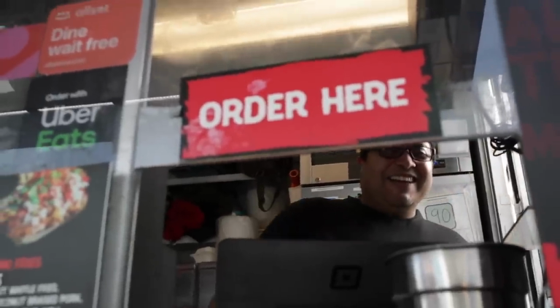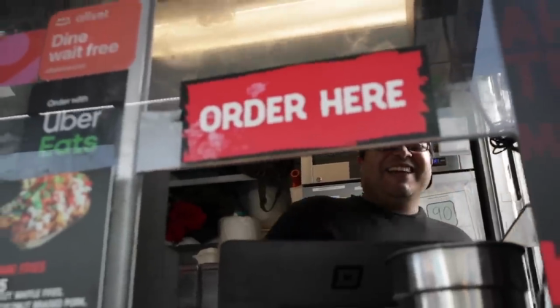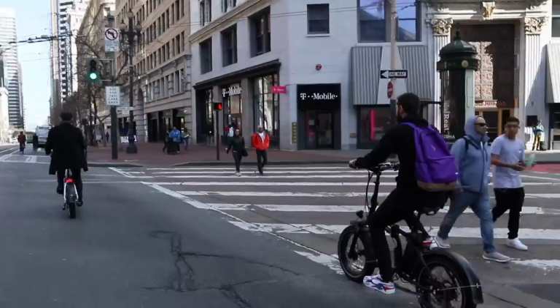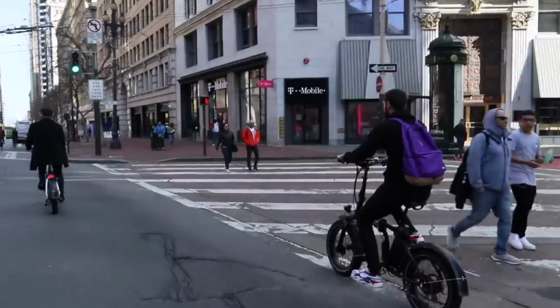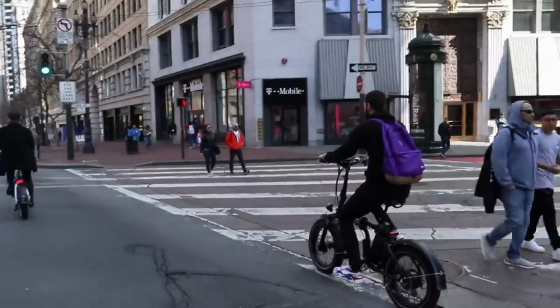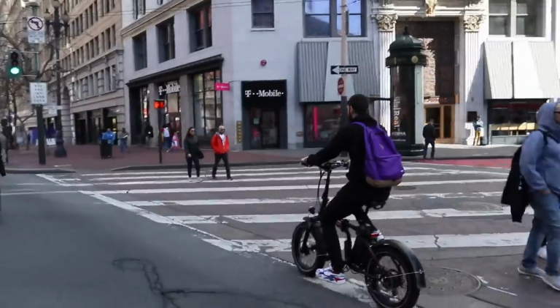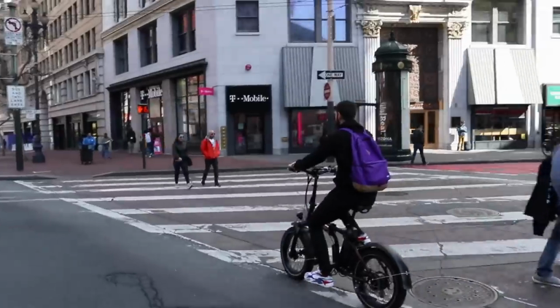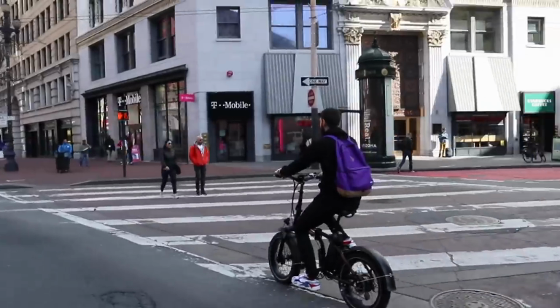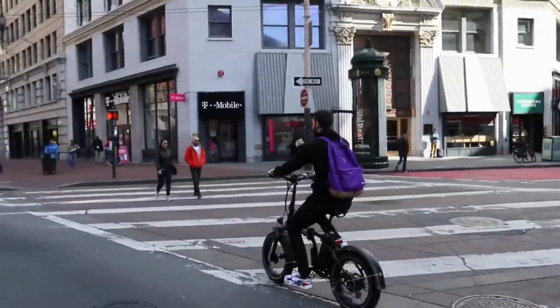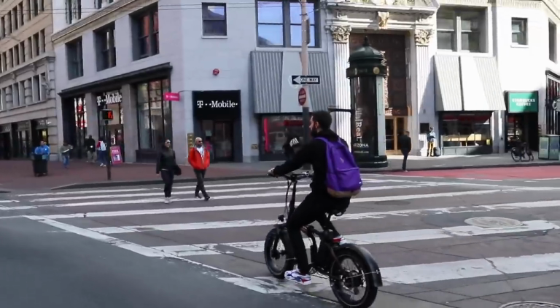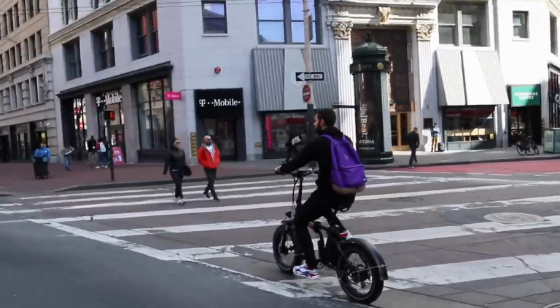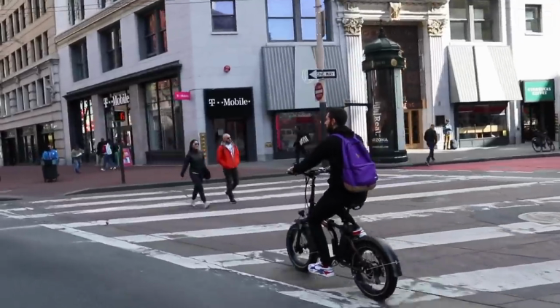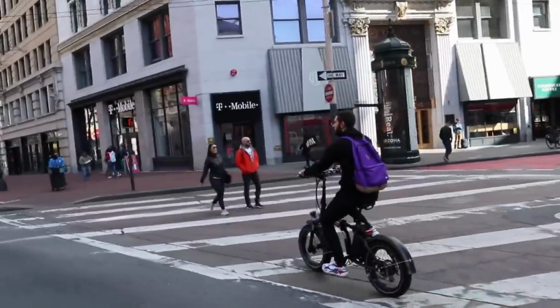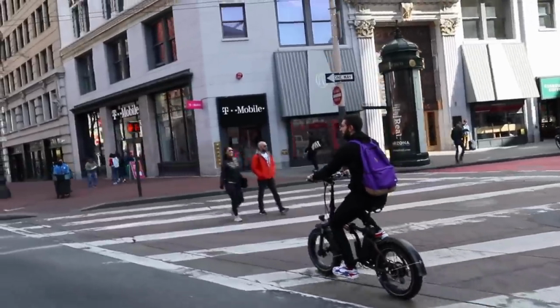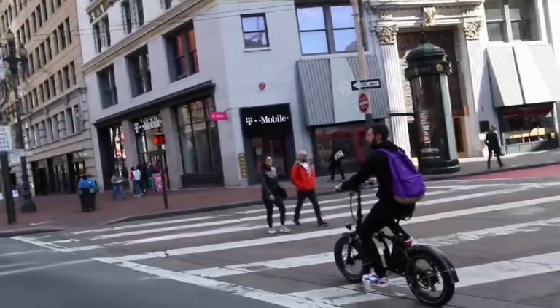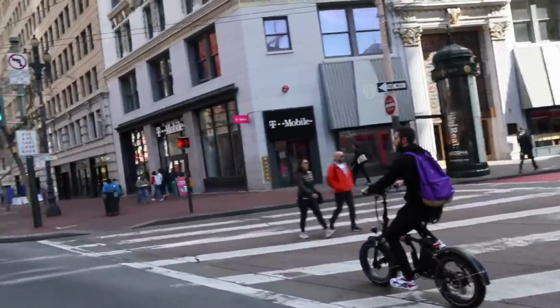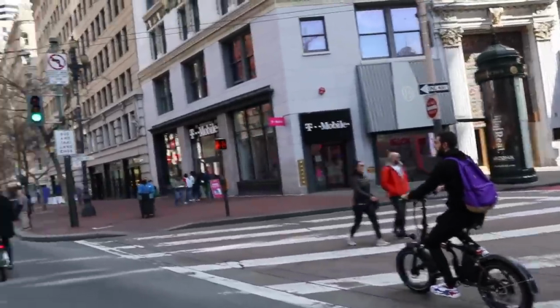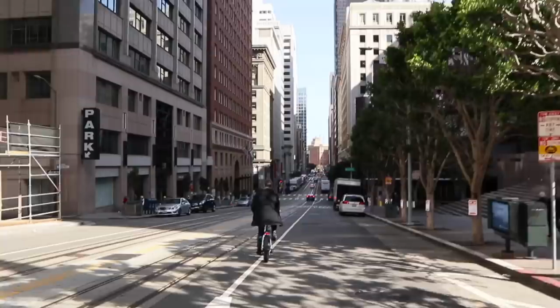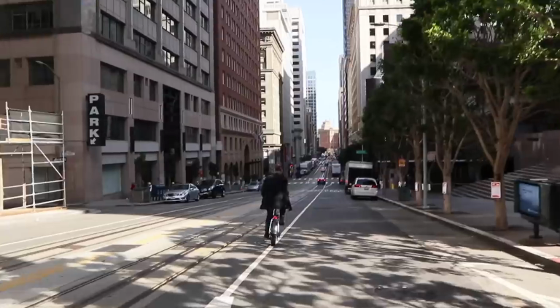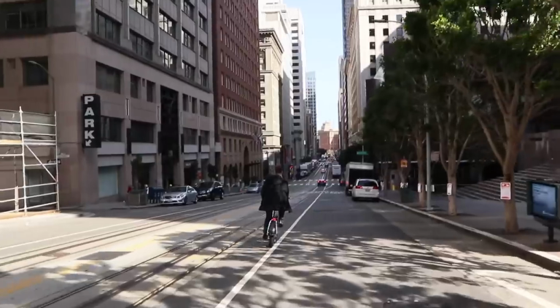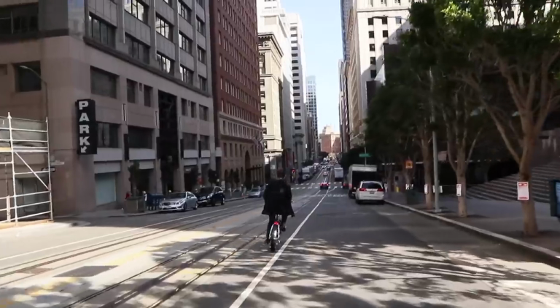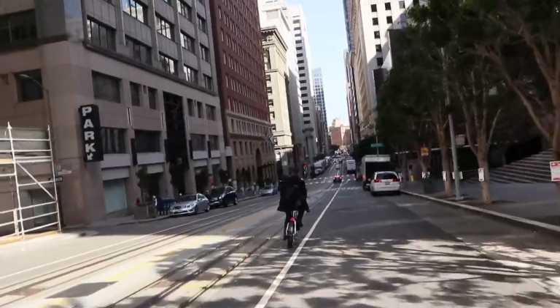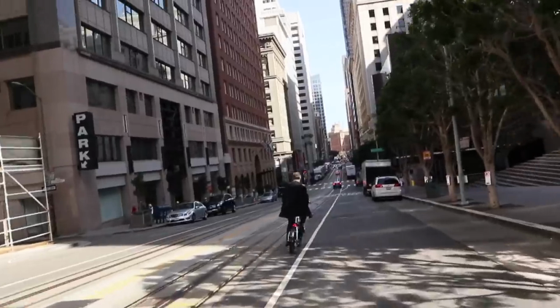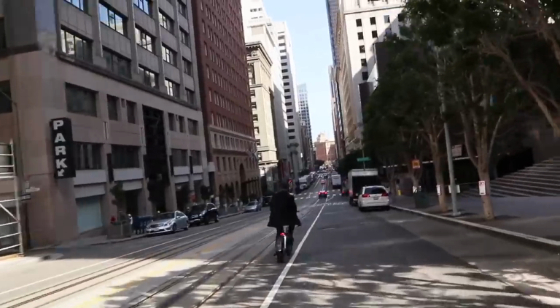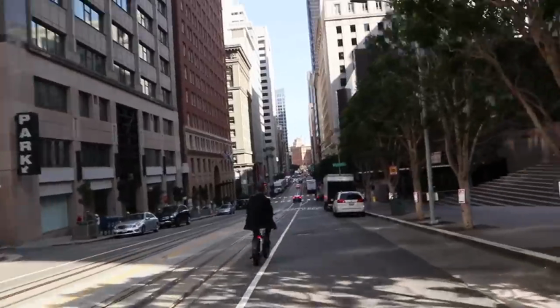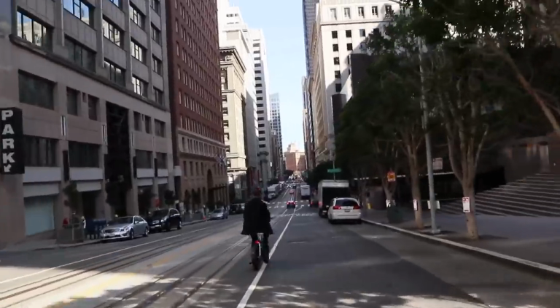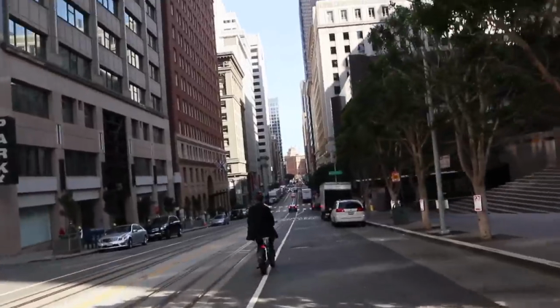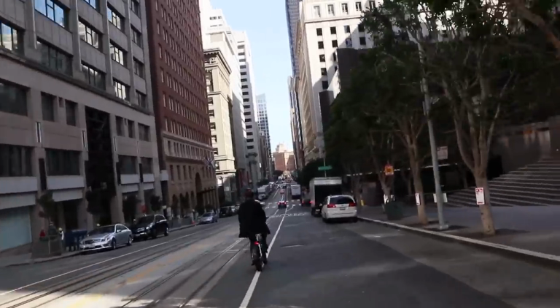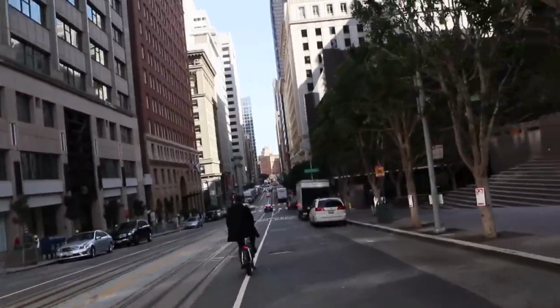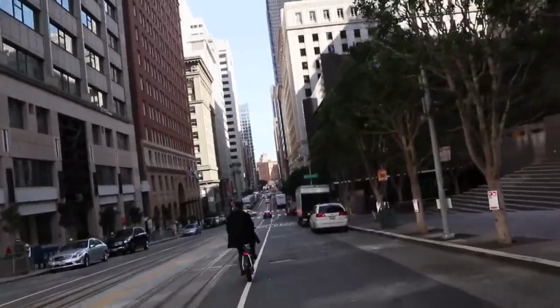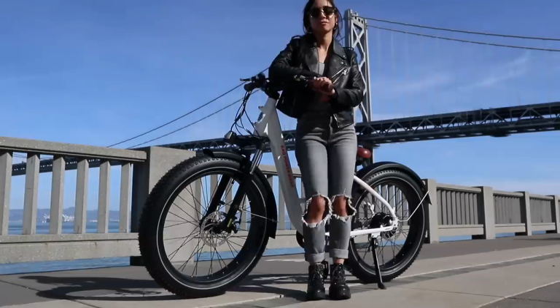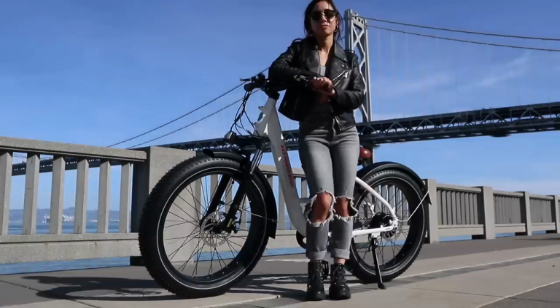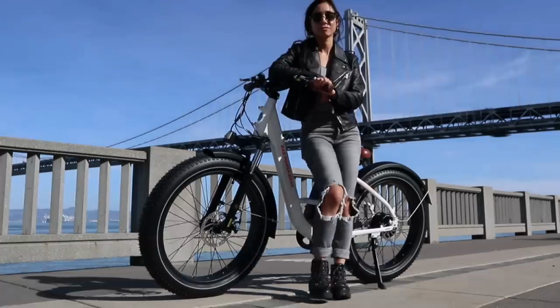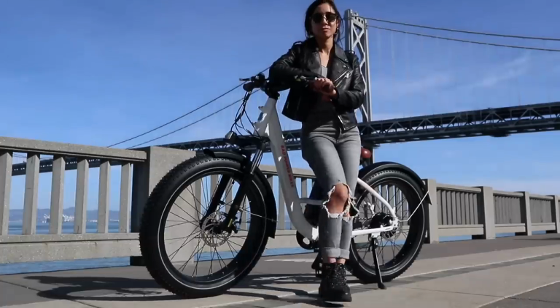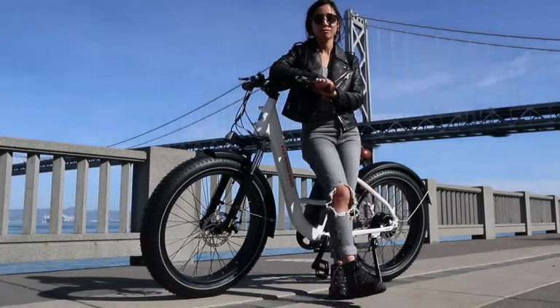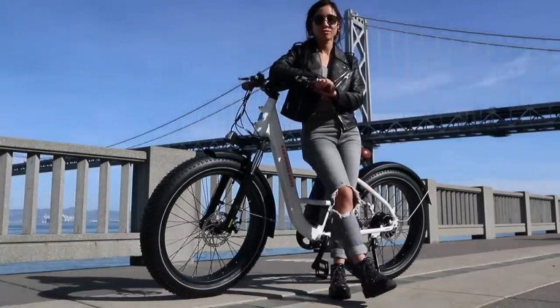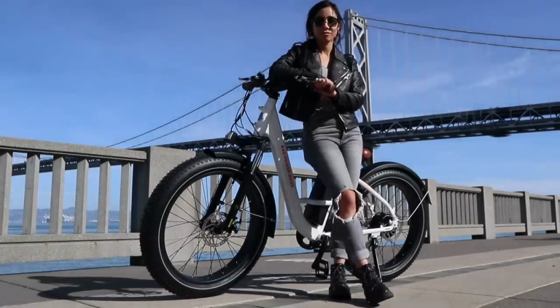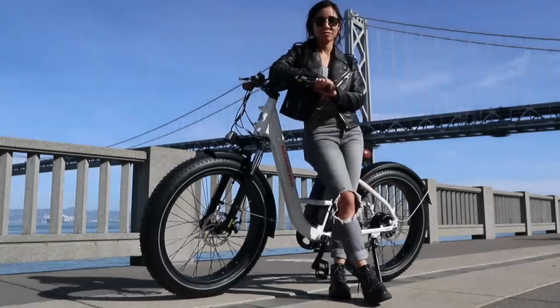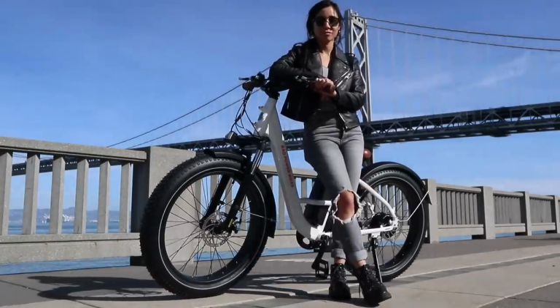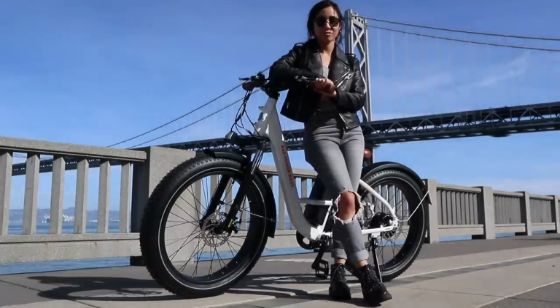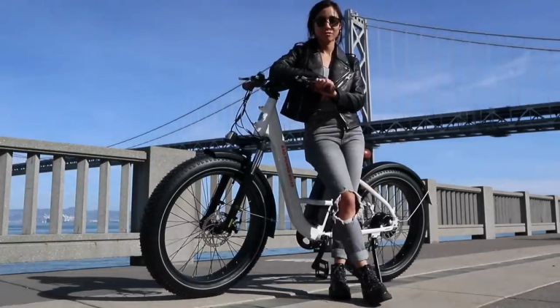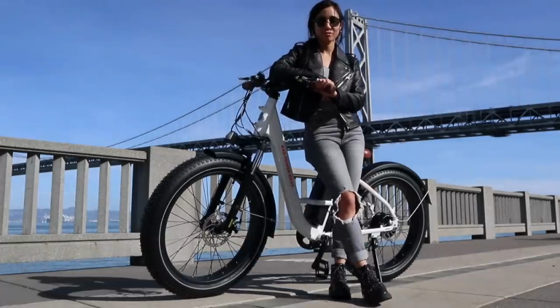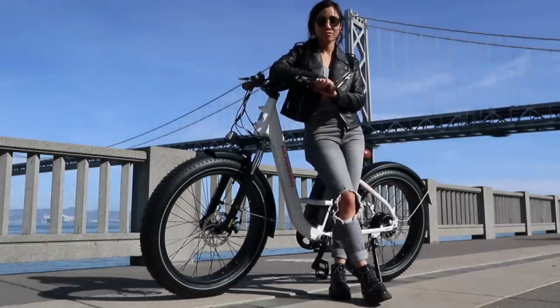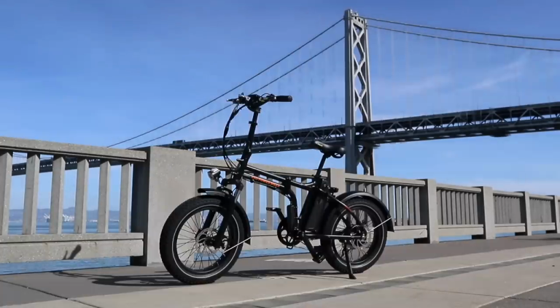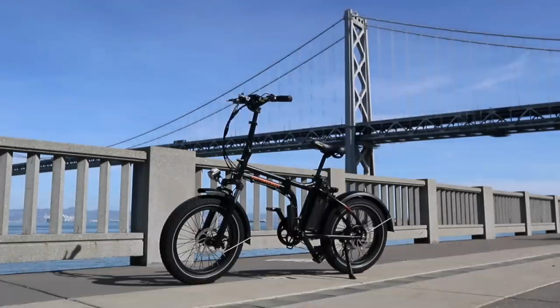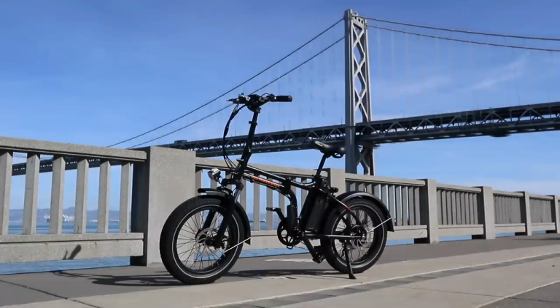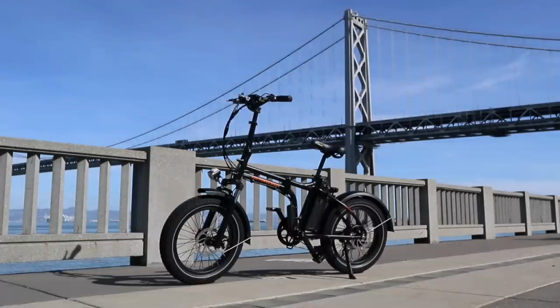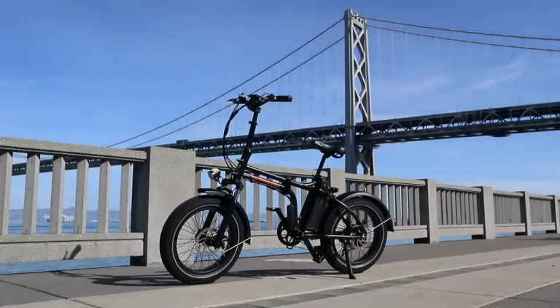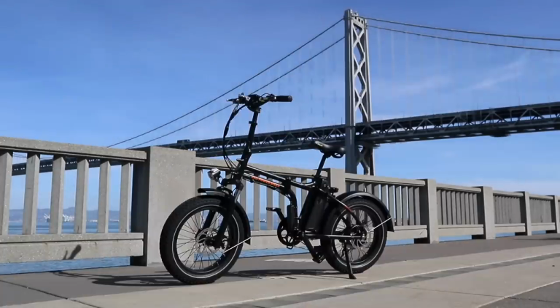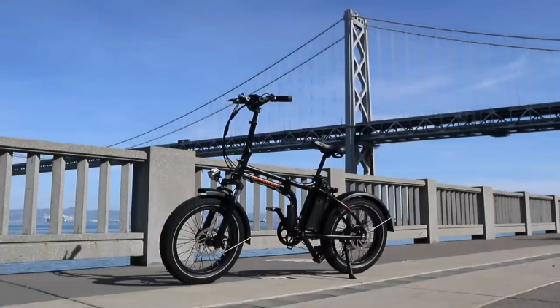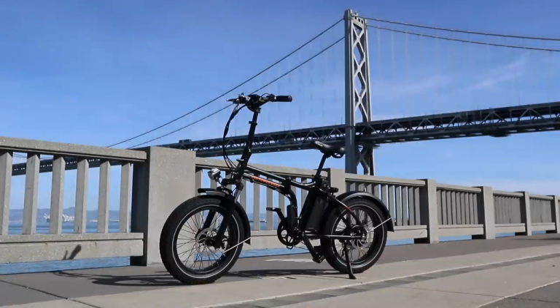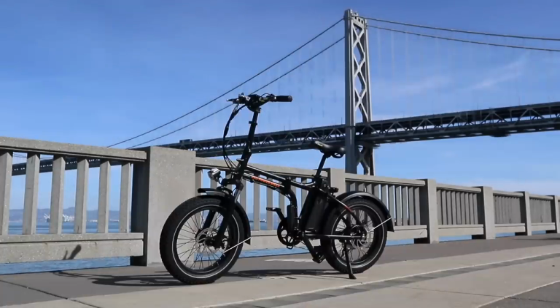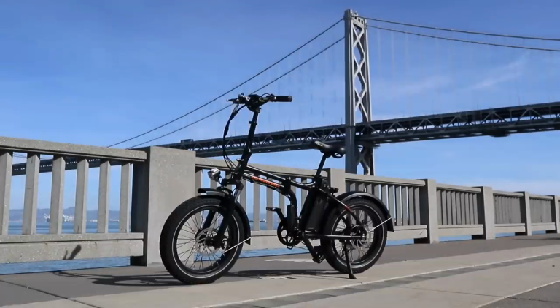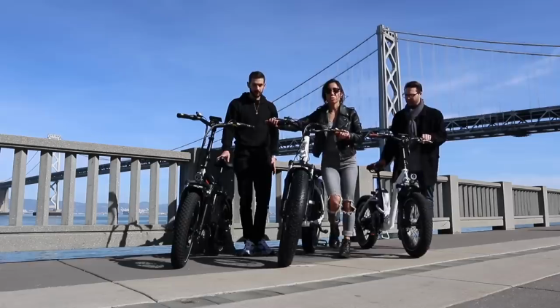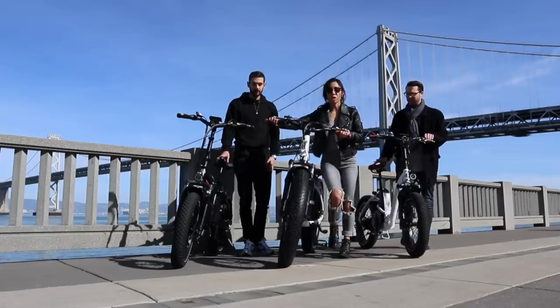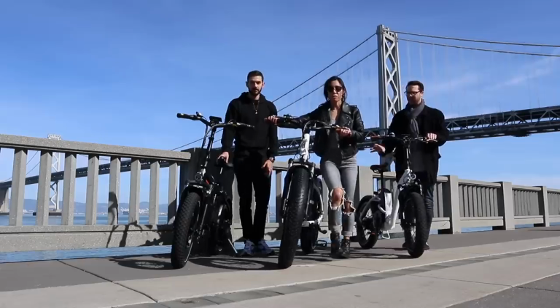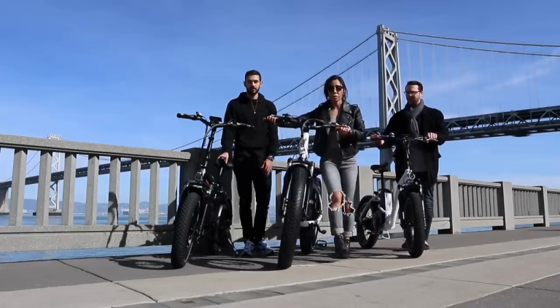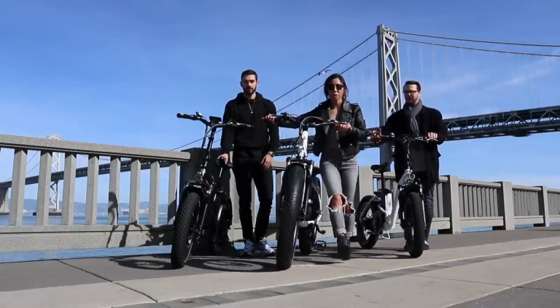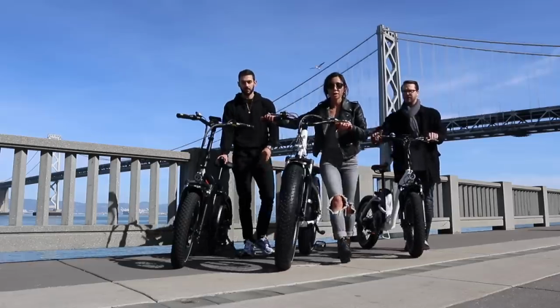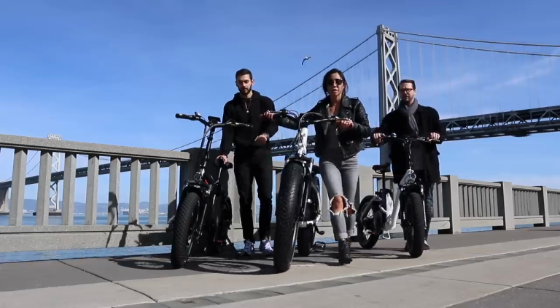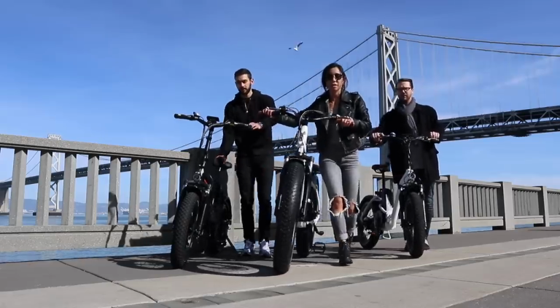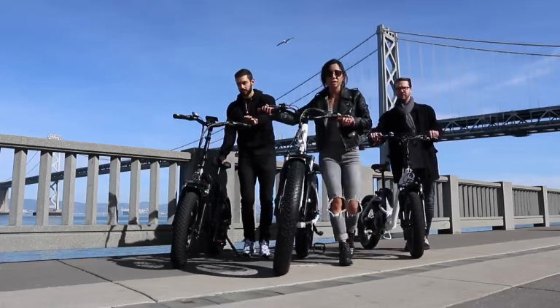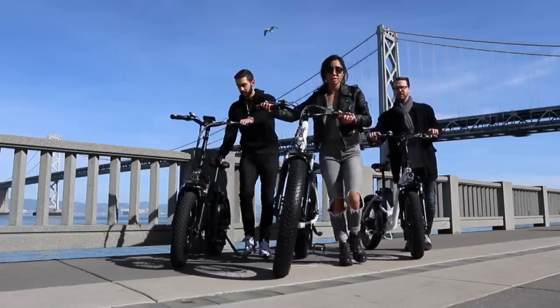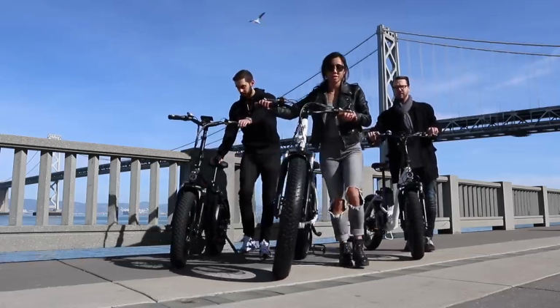To get us around the city today, we will be testing the Rad Rover Step-Through, Rad Mini, and Rad Mini Step-Through.